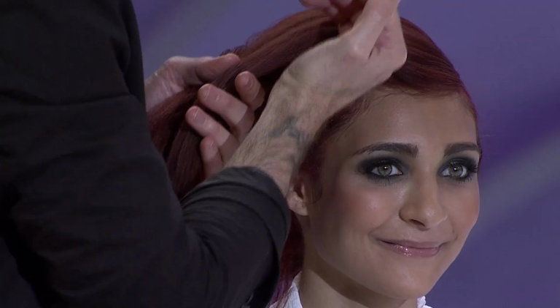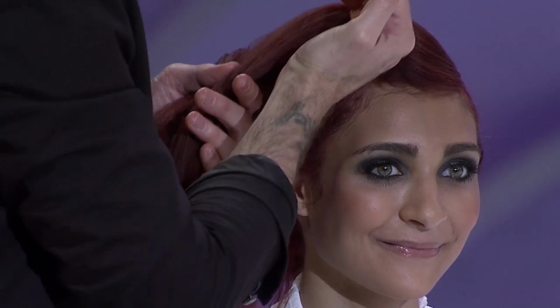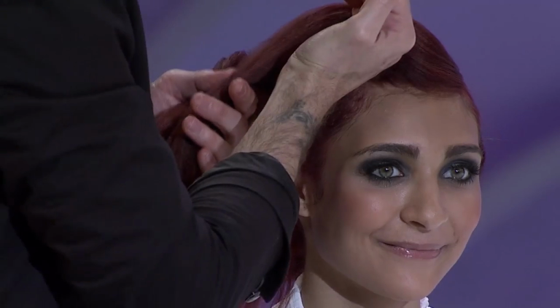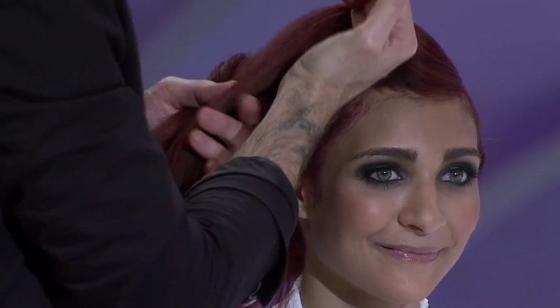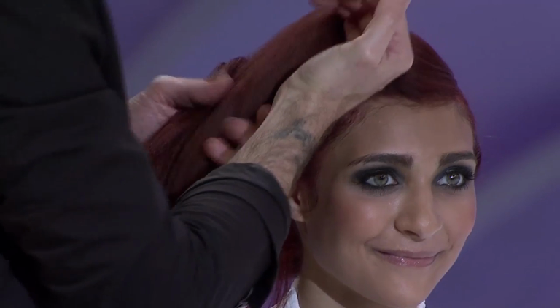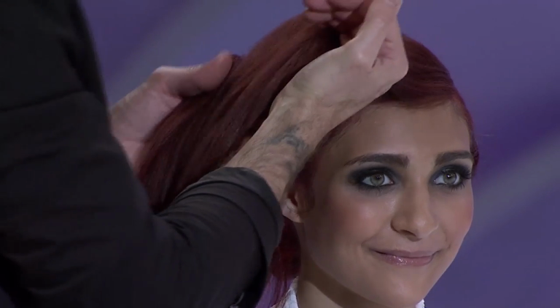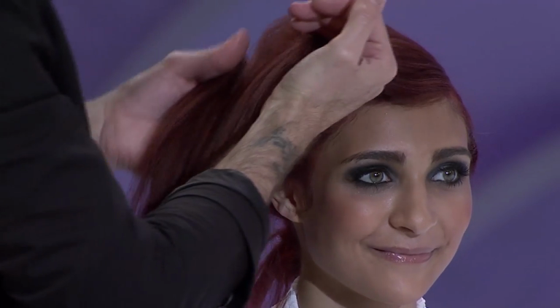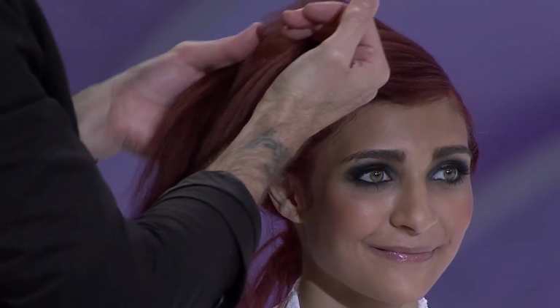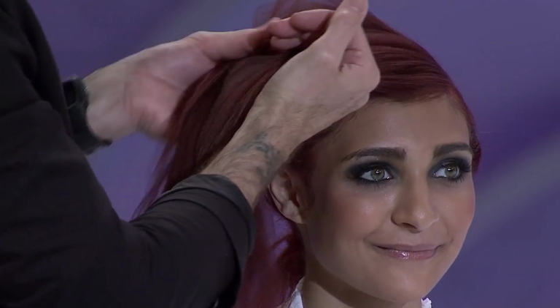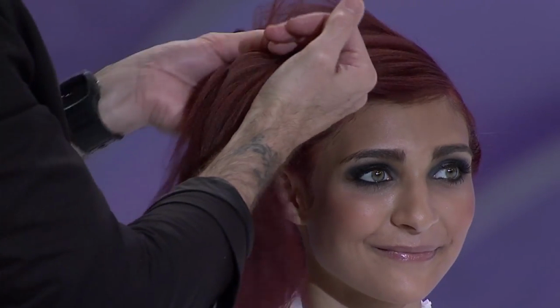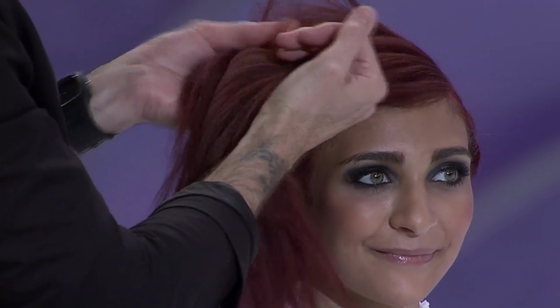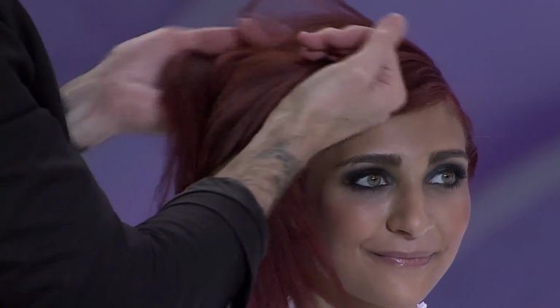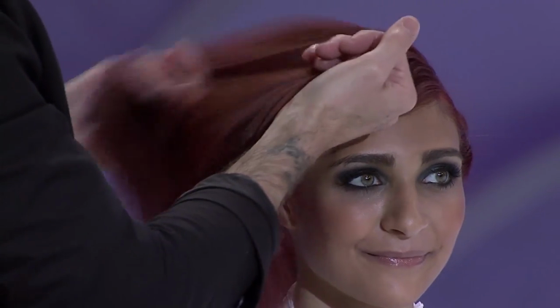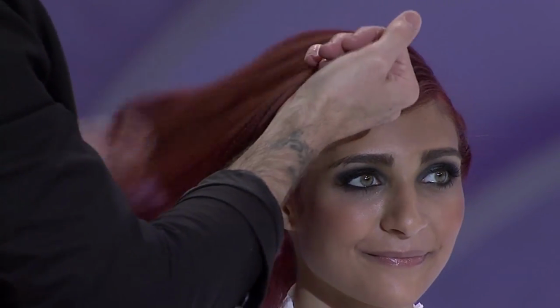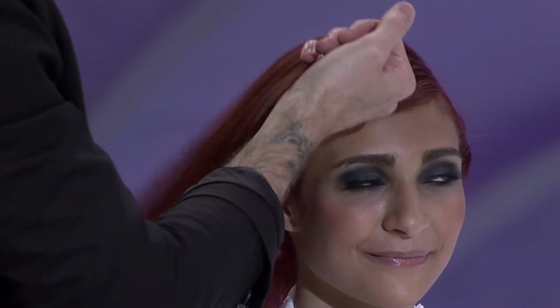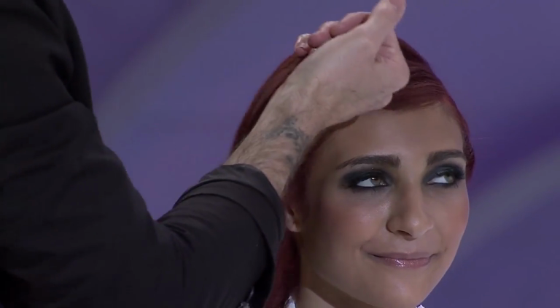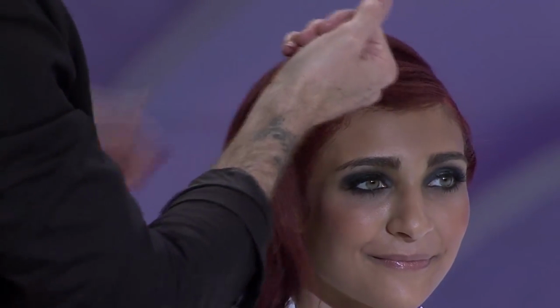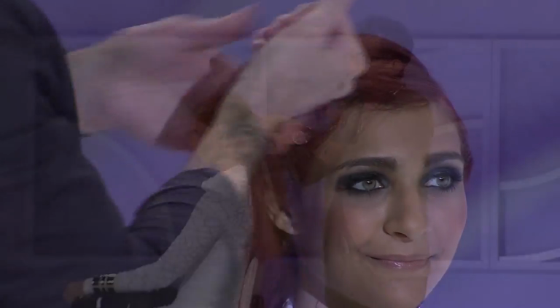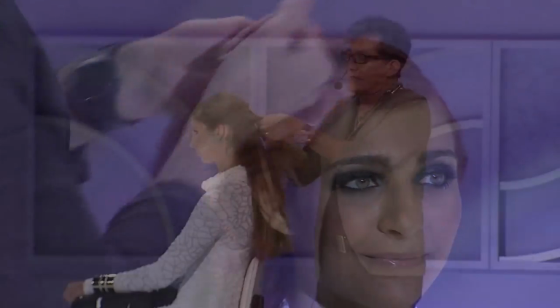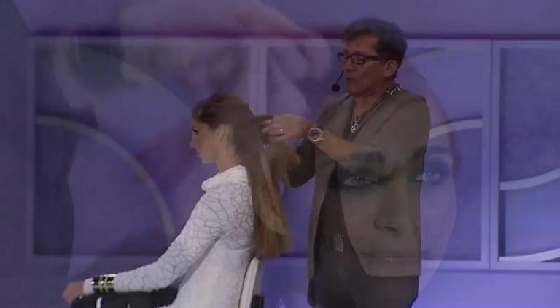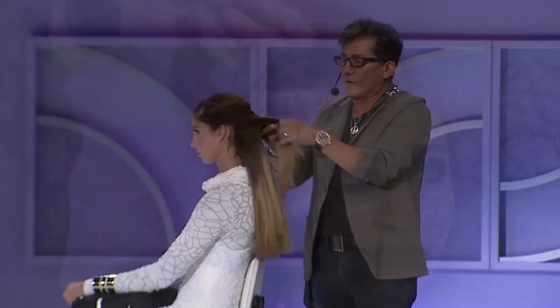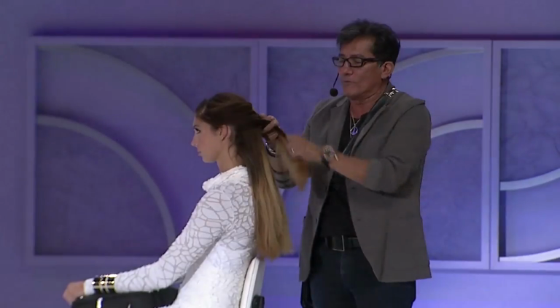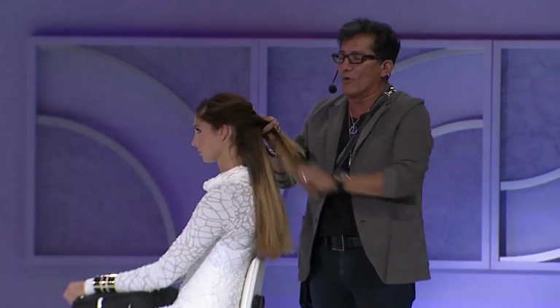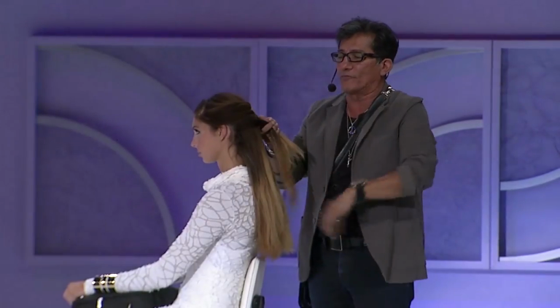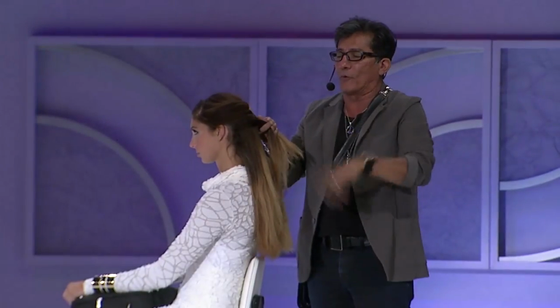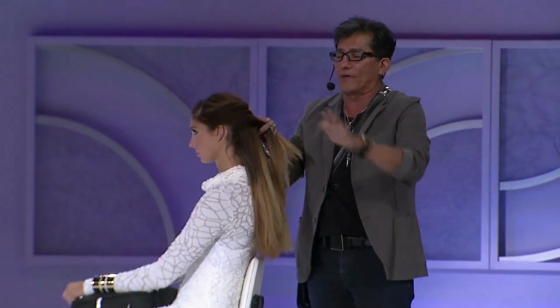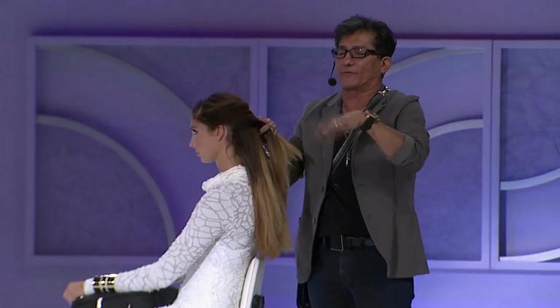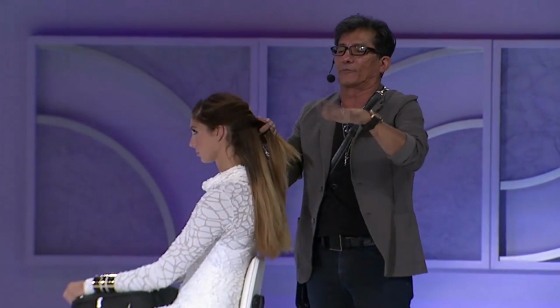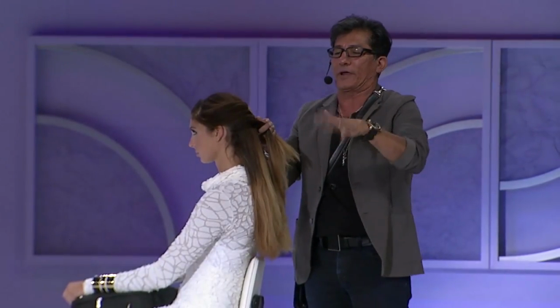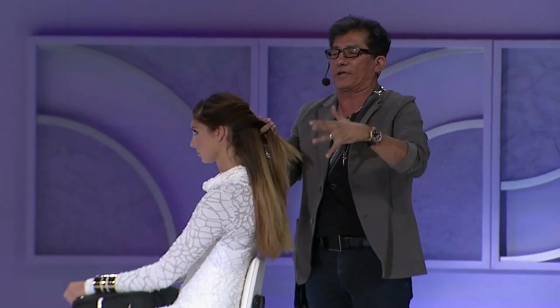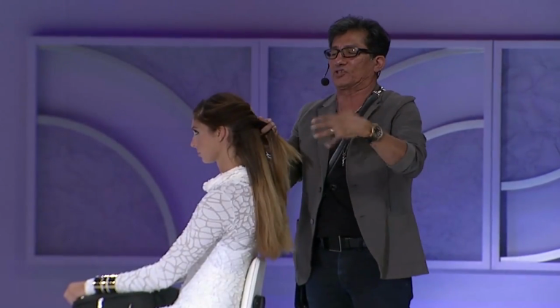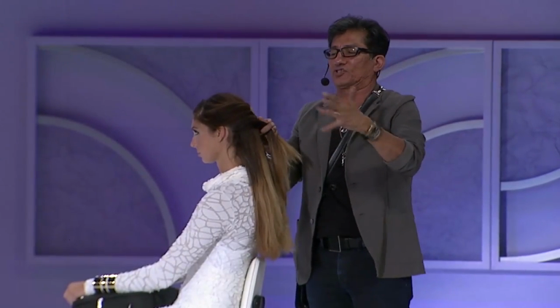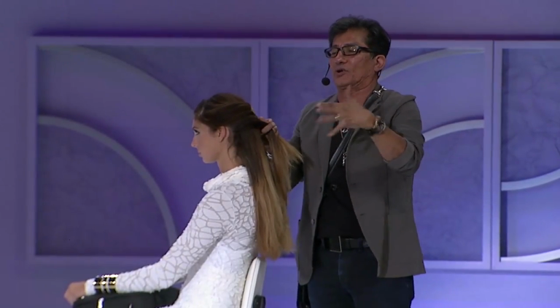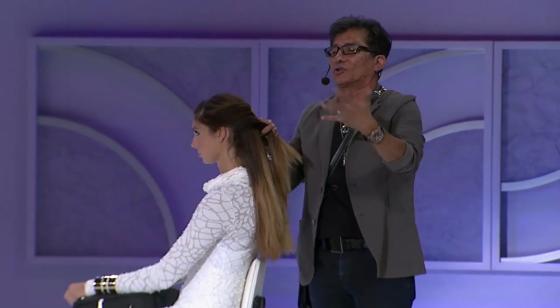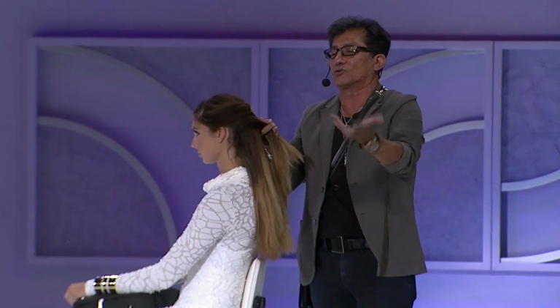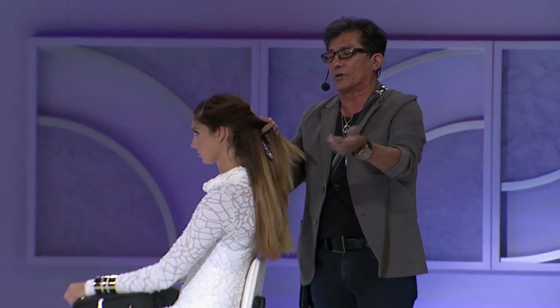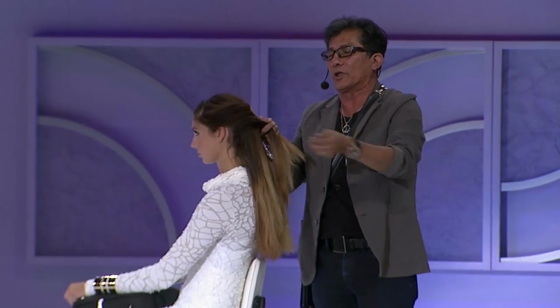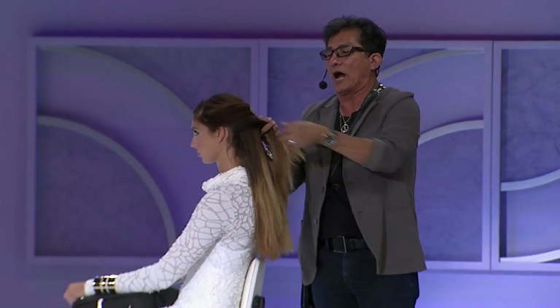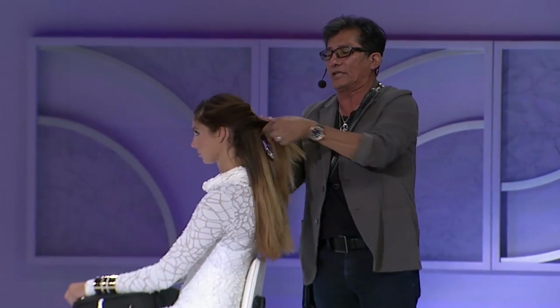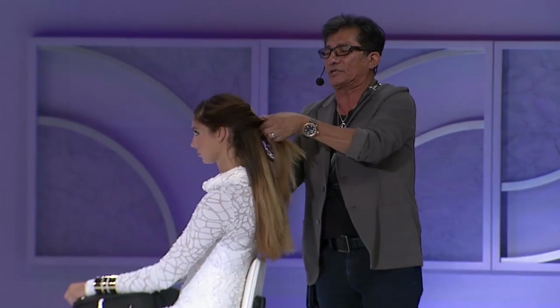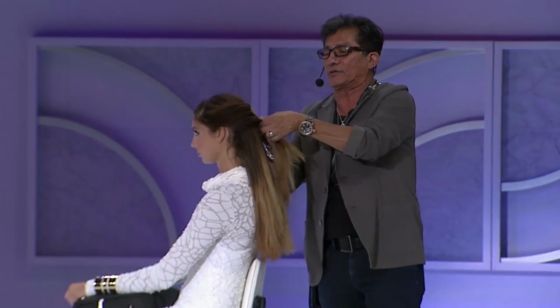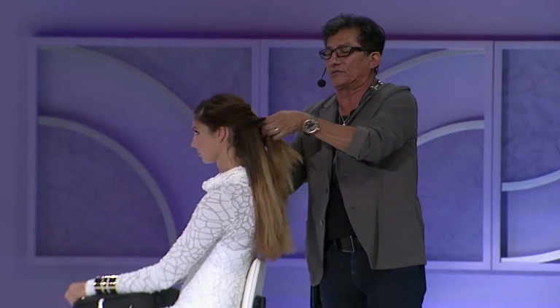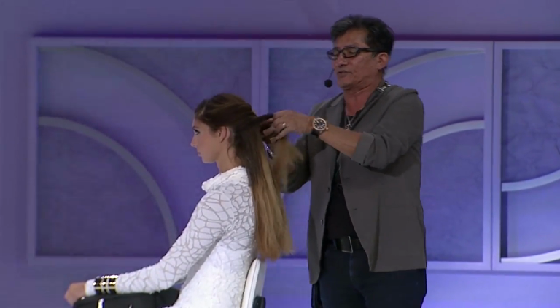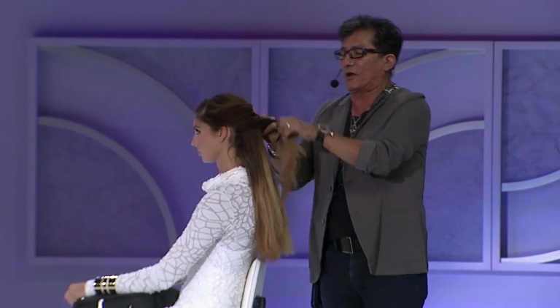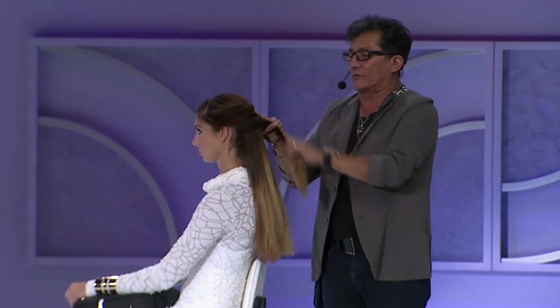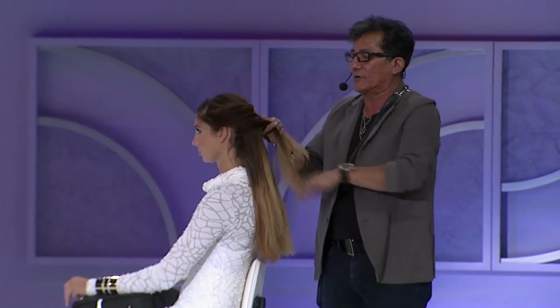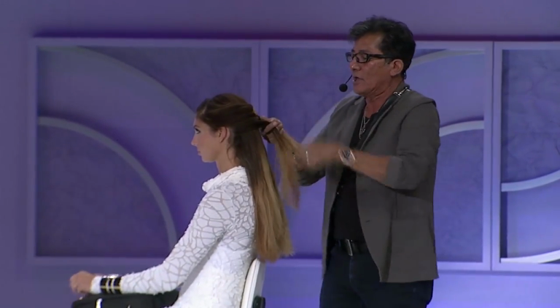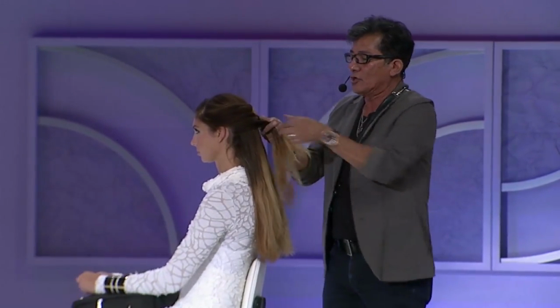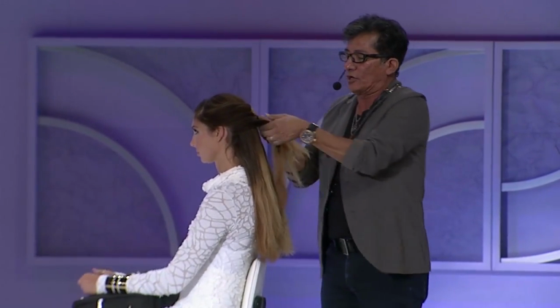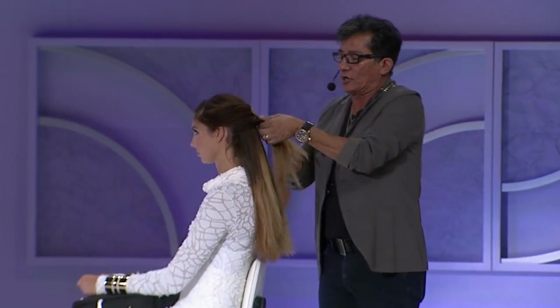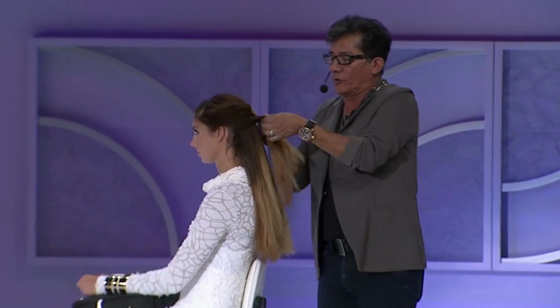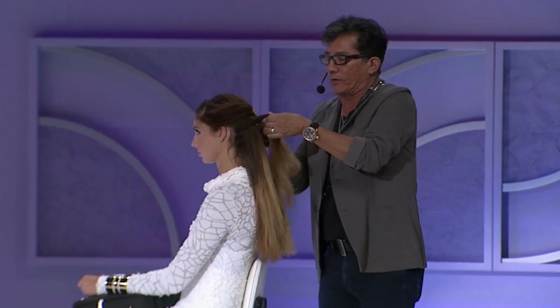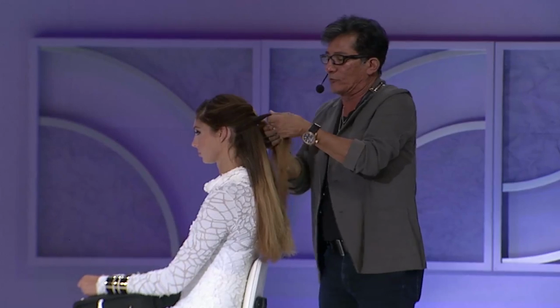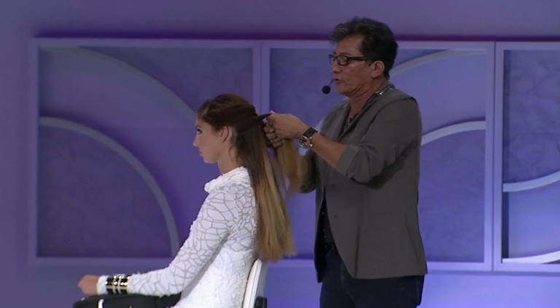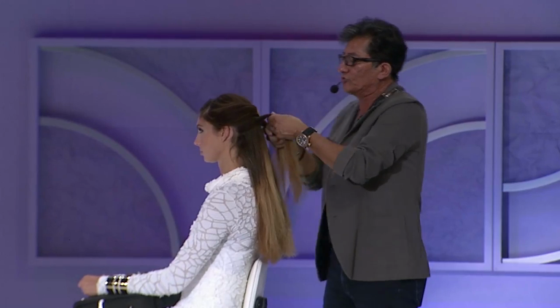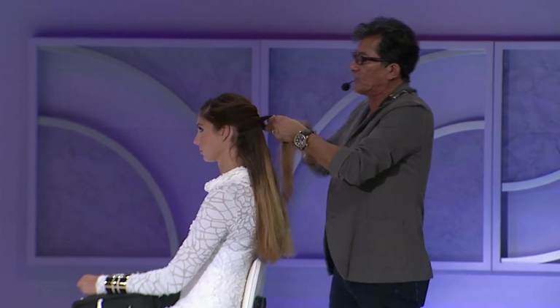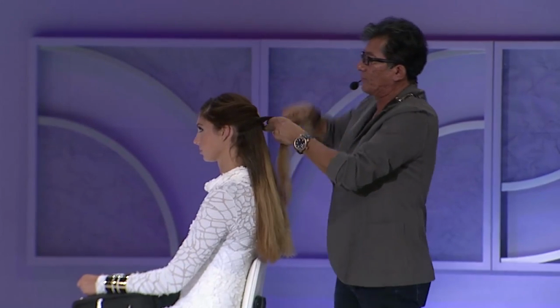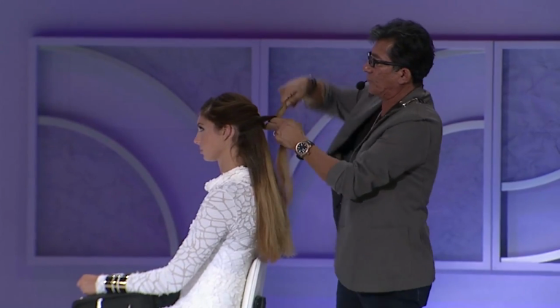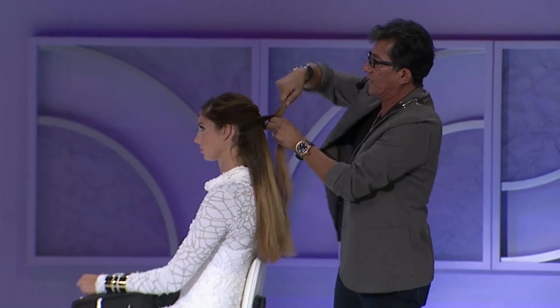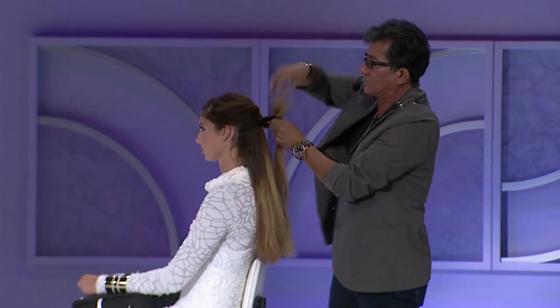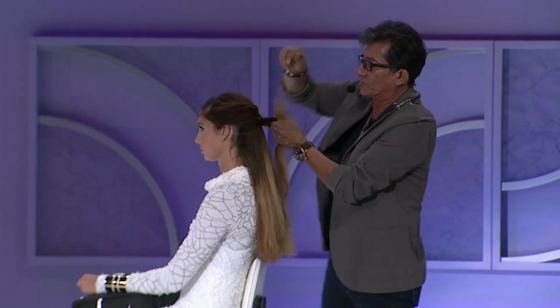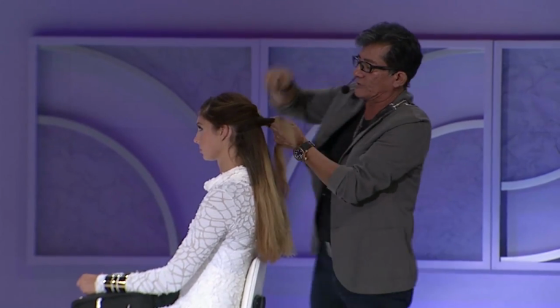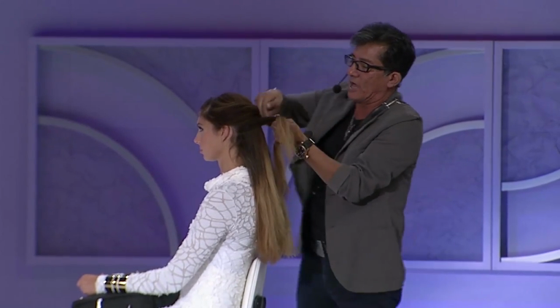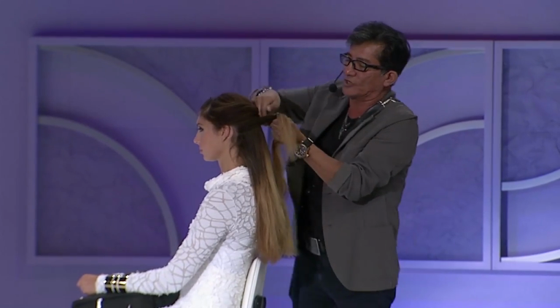Over here, I'm just working simply with knots. We moved away from braiding, just started doing knots, and discovered you can create real simple things with knots.